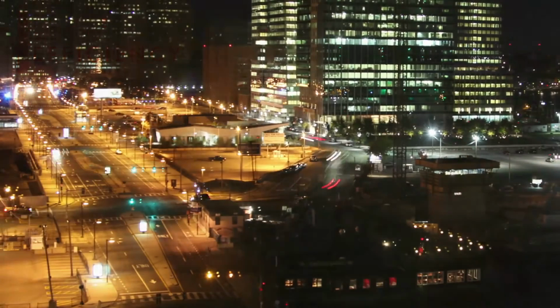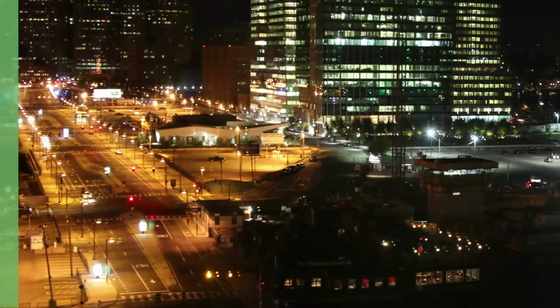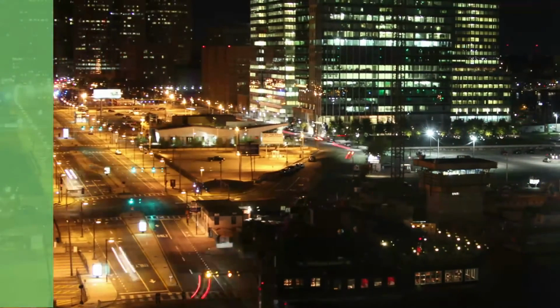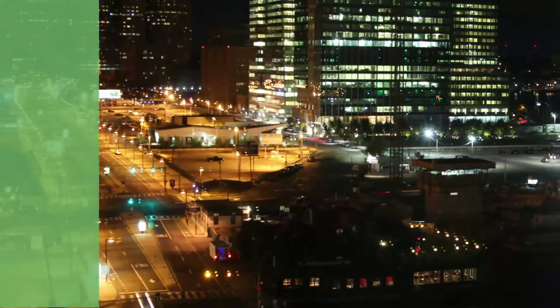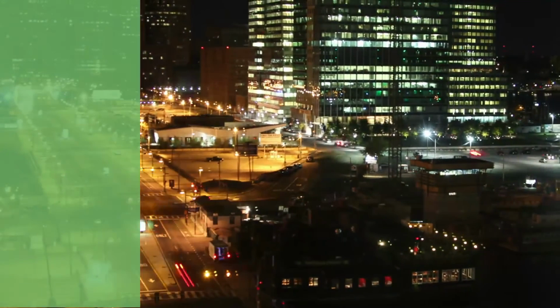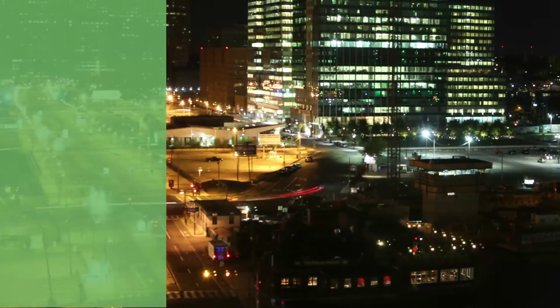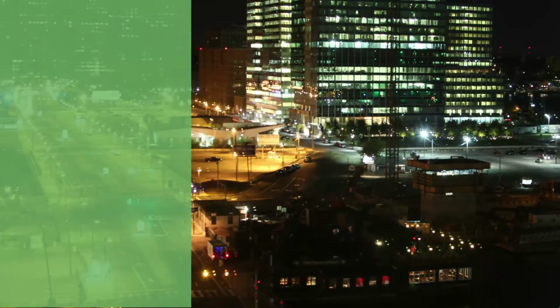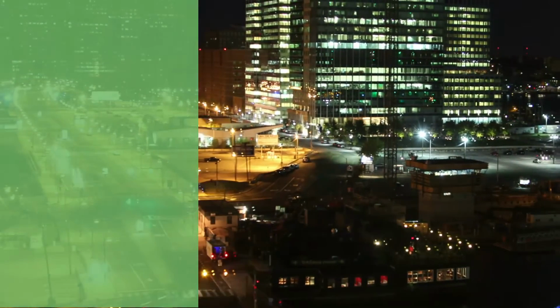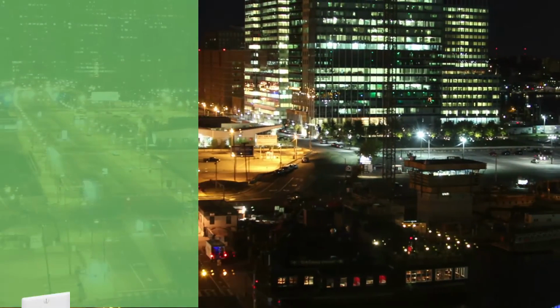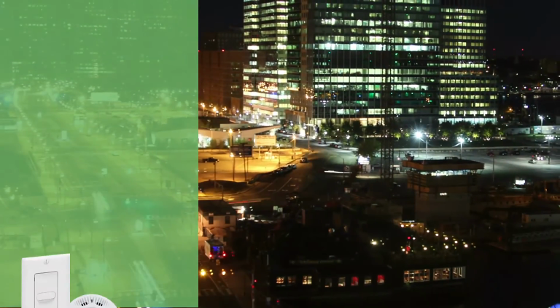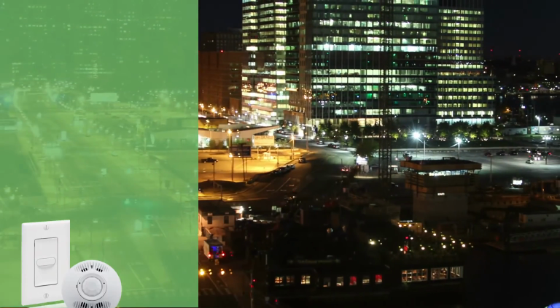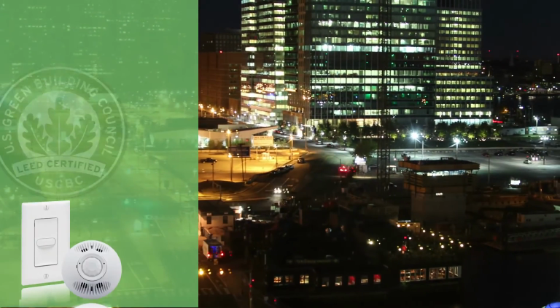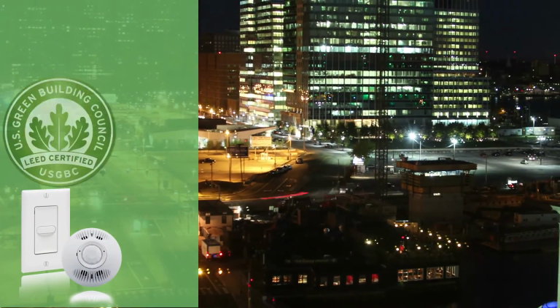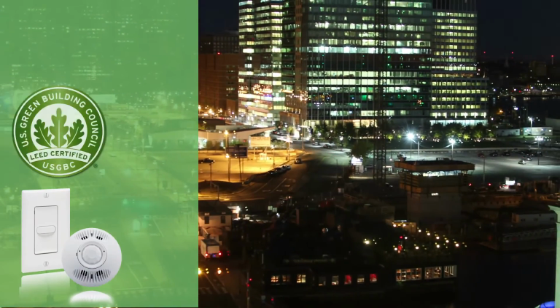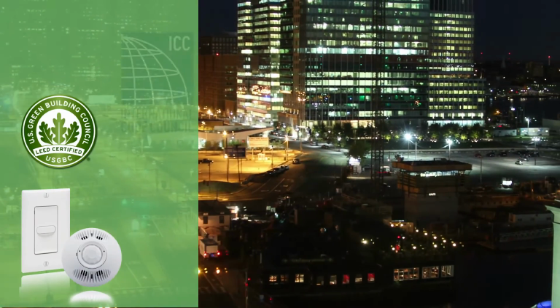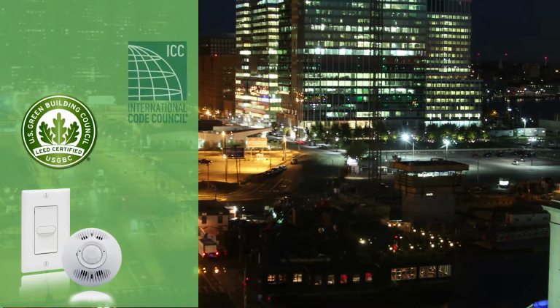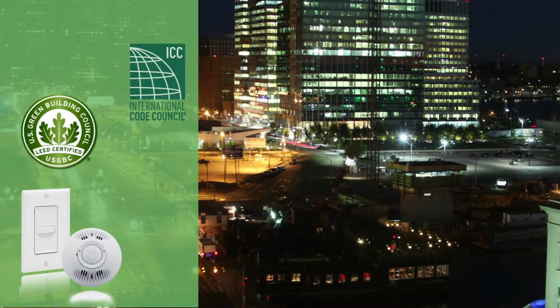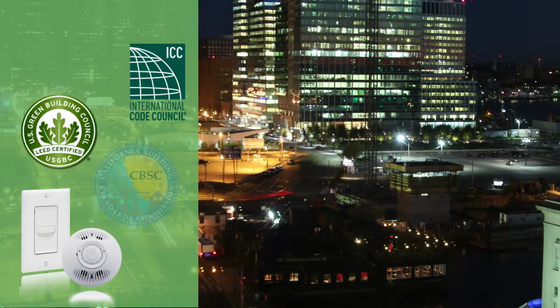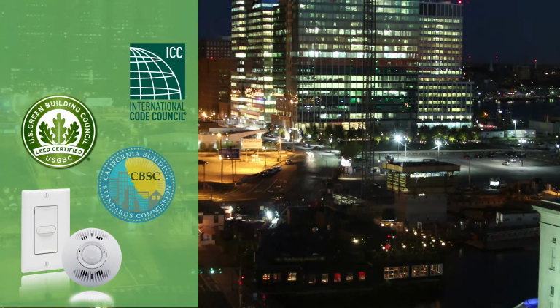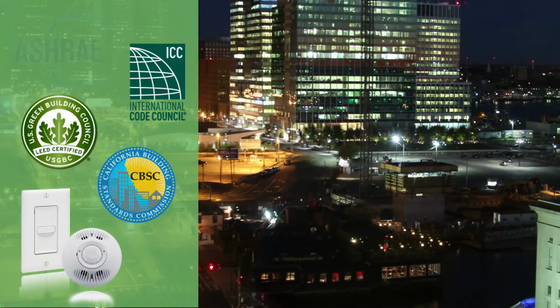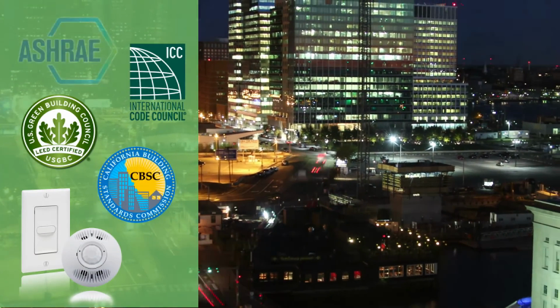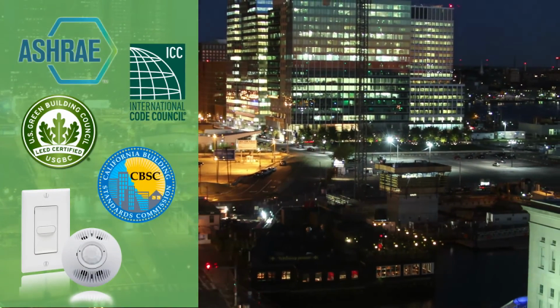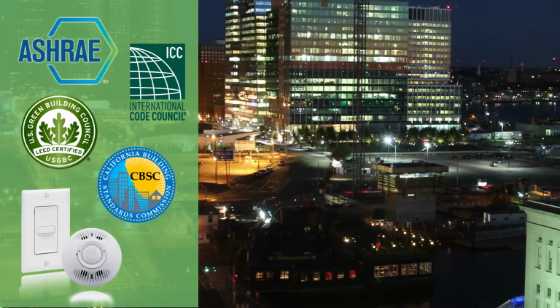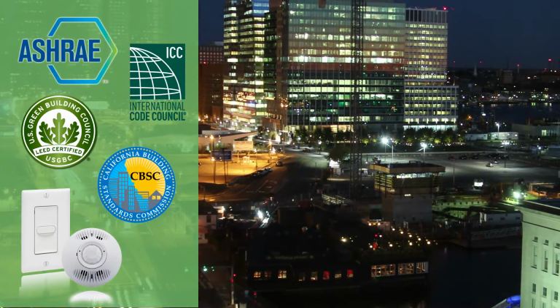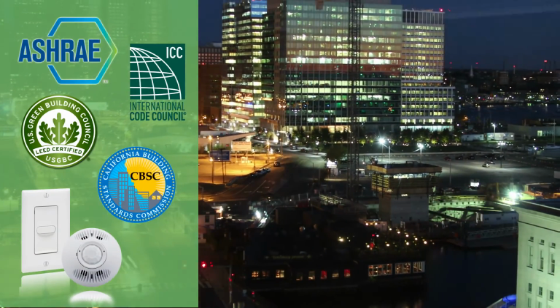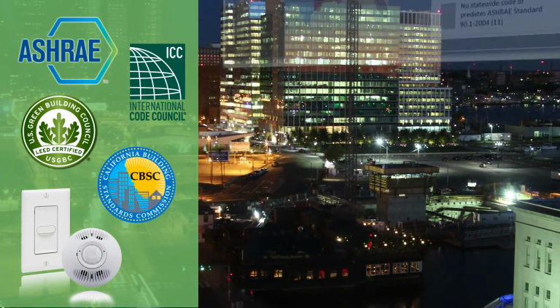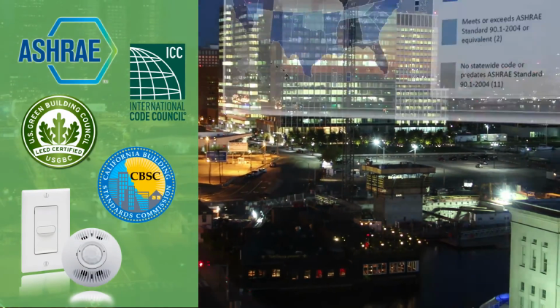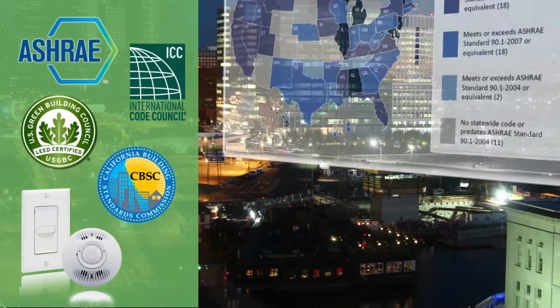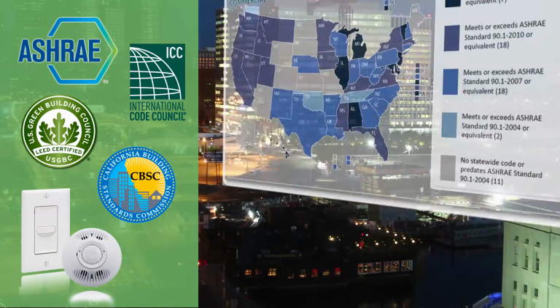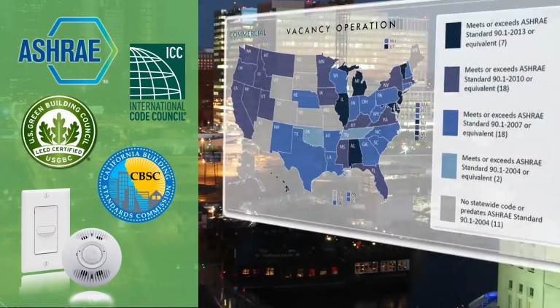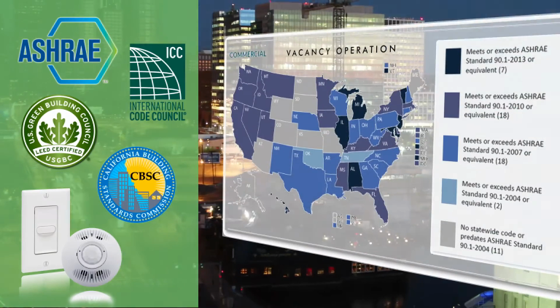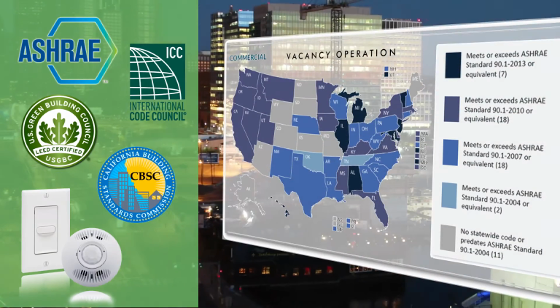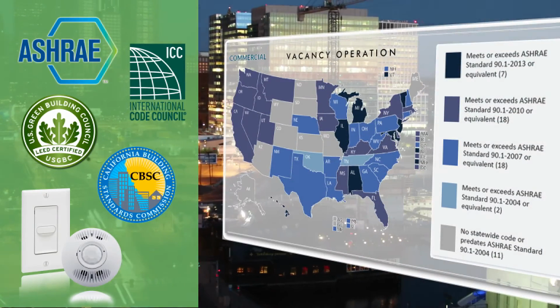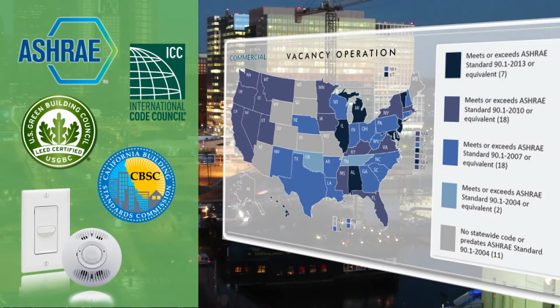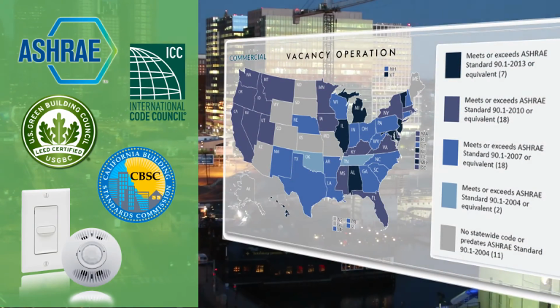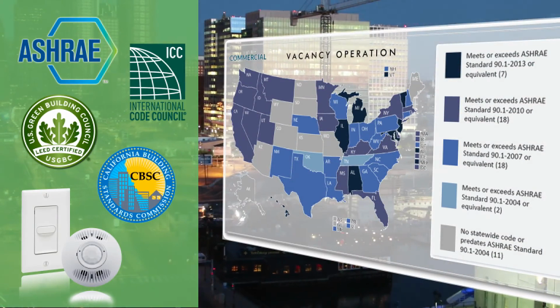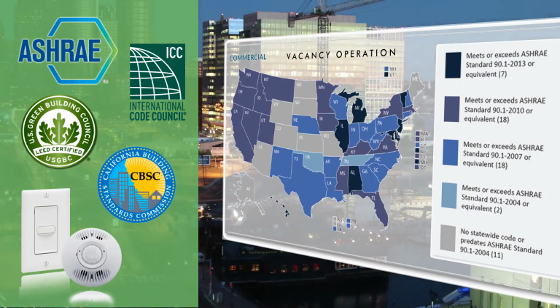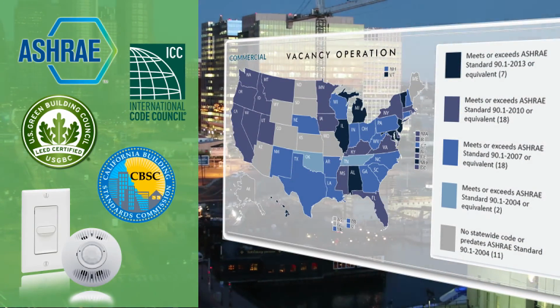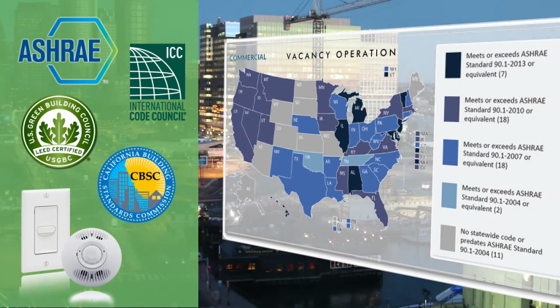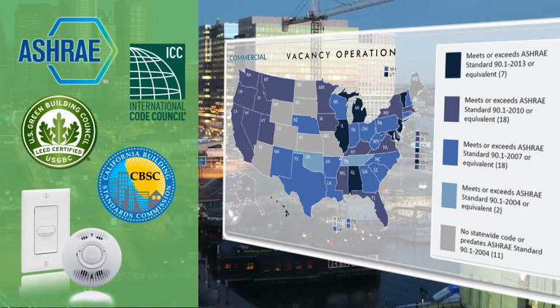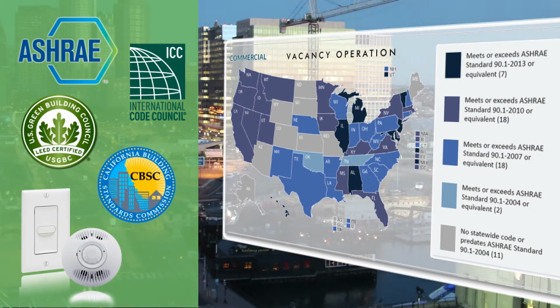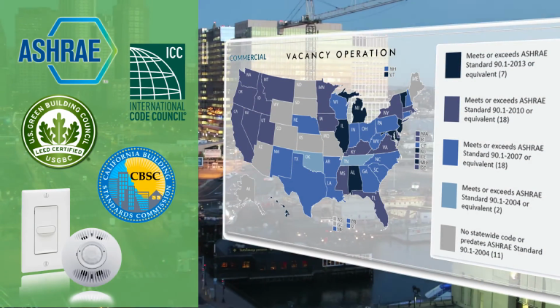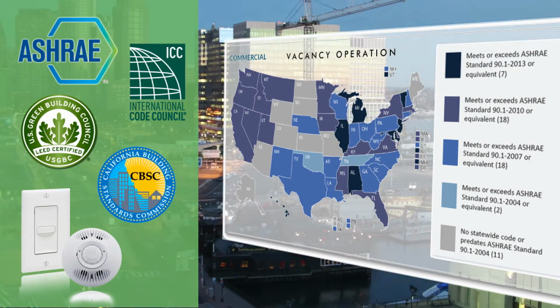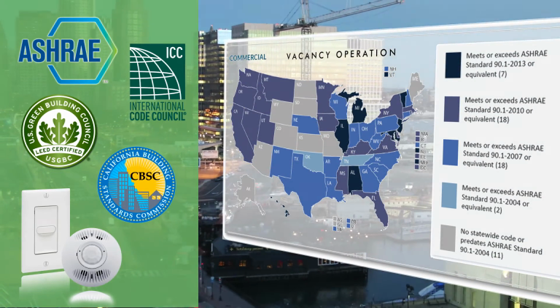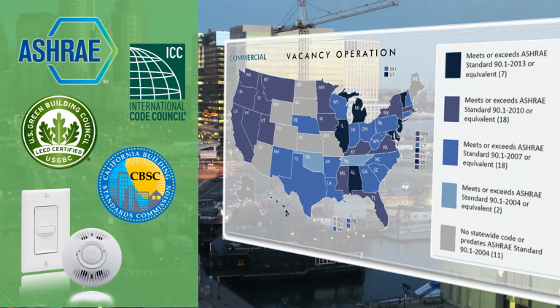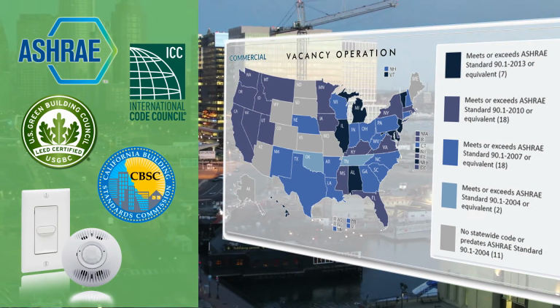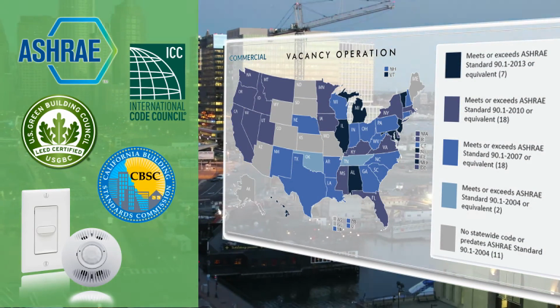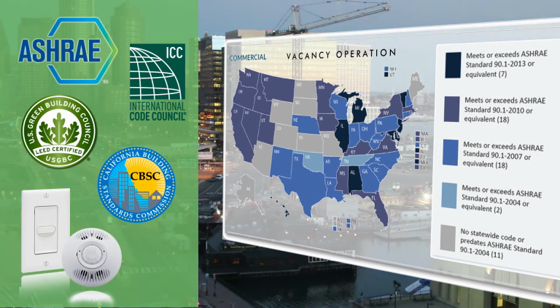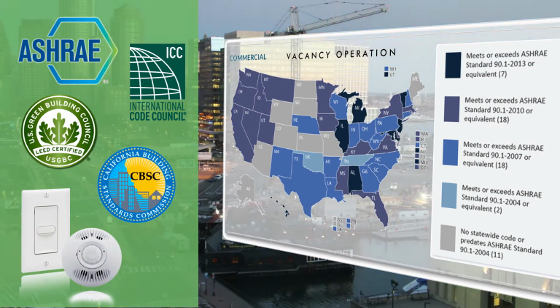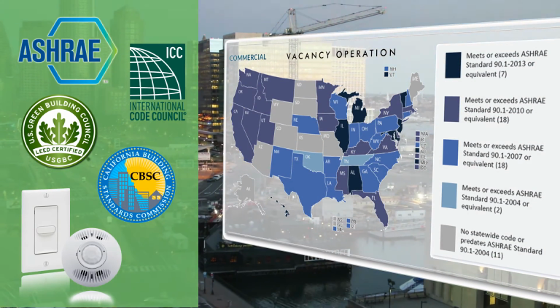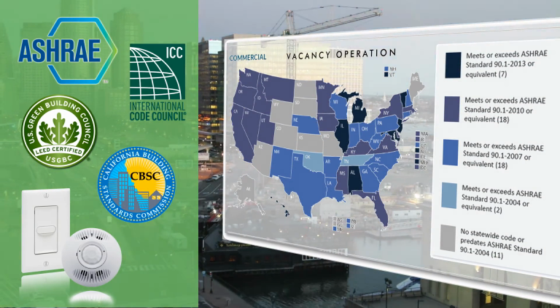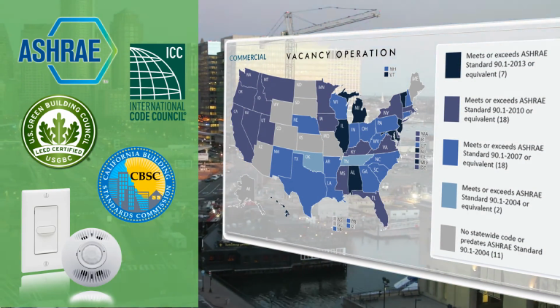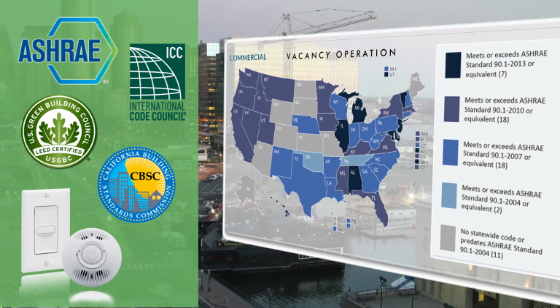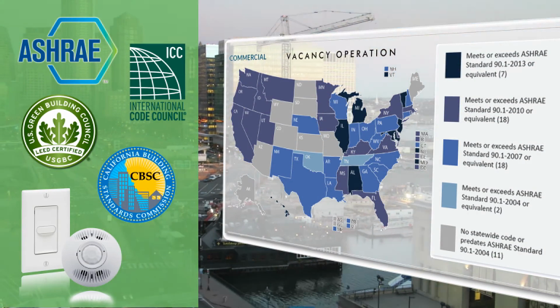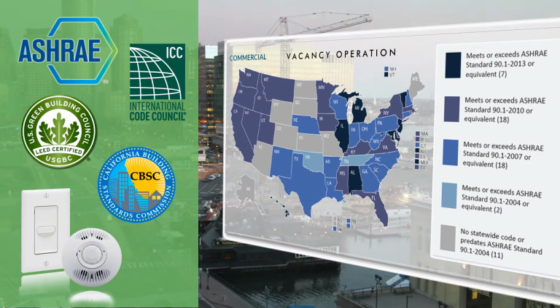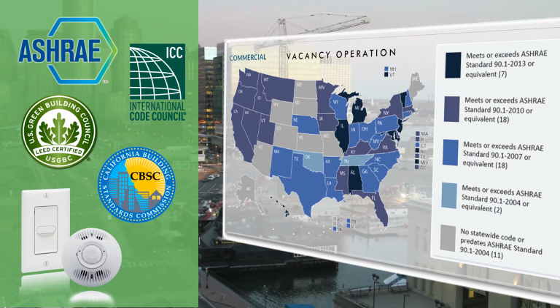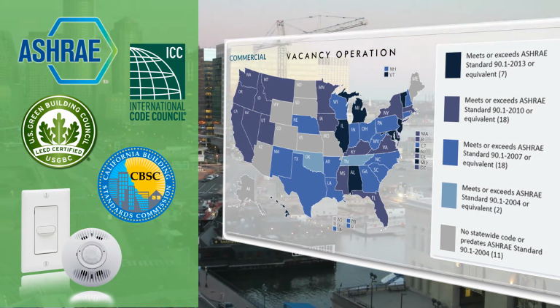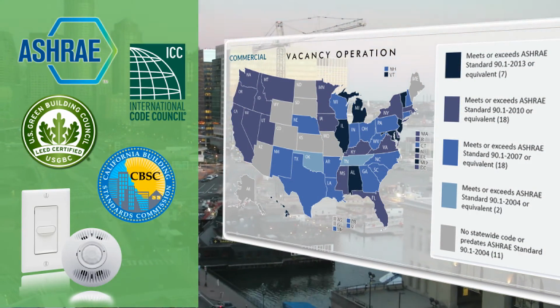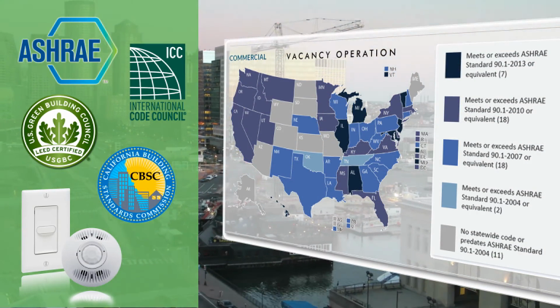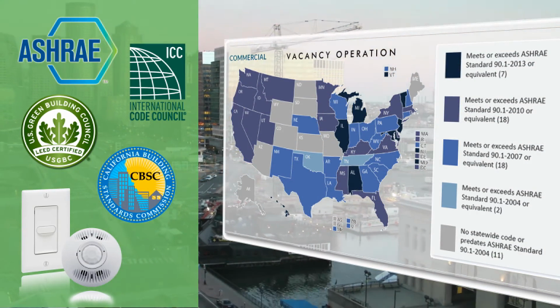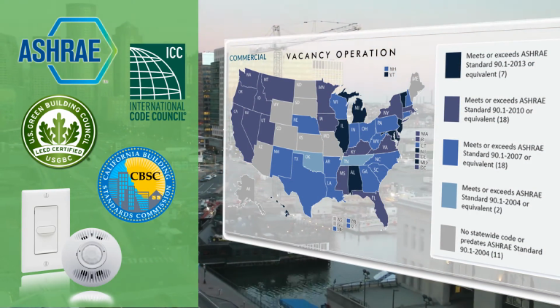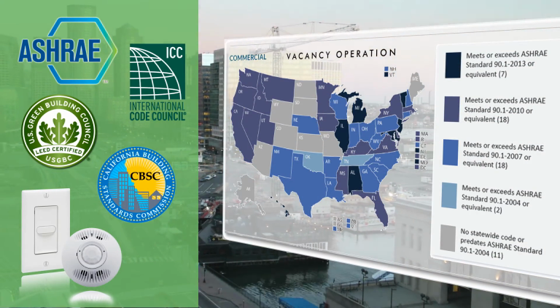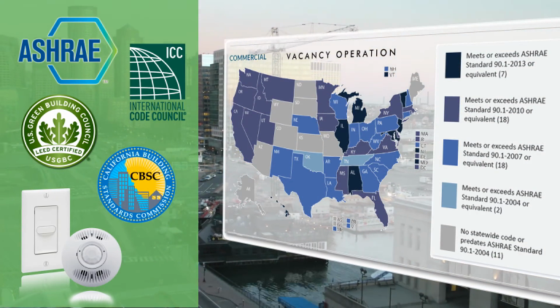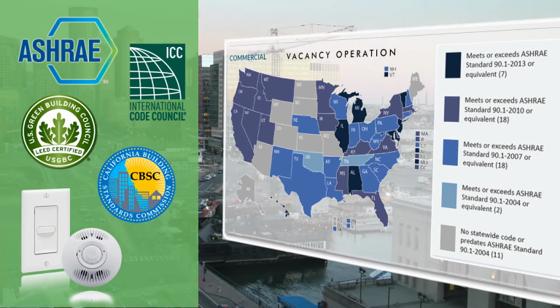Recognizing the benefits of vacancy operation, most state building codes and standards now require these devices in new commercial buildings.